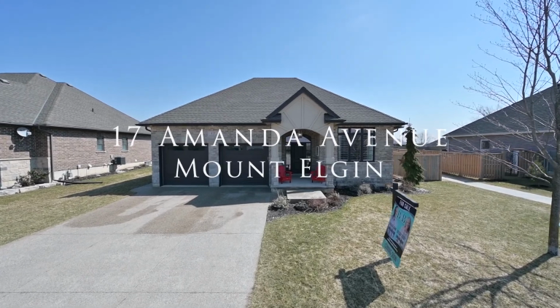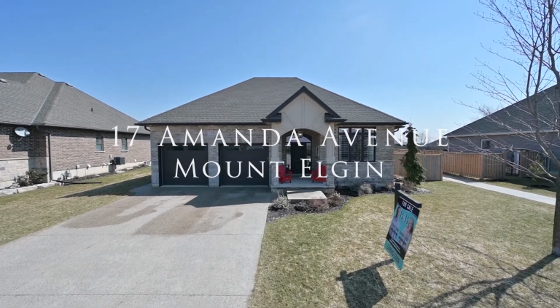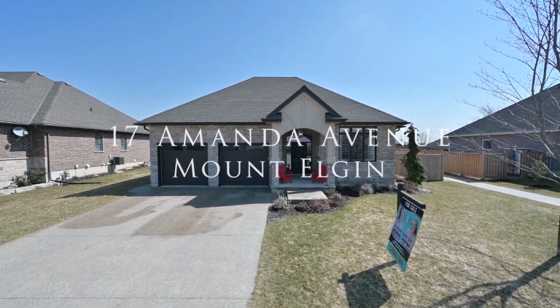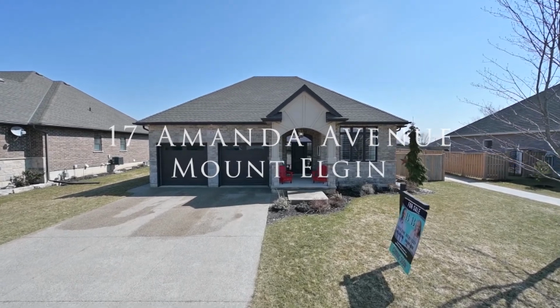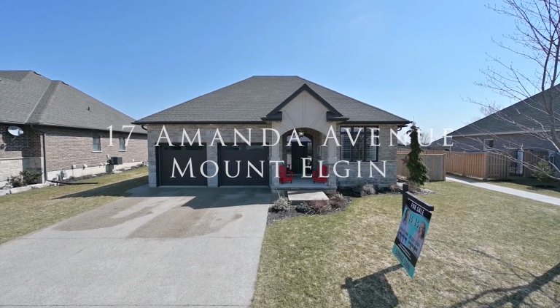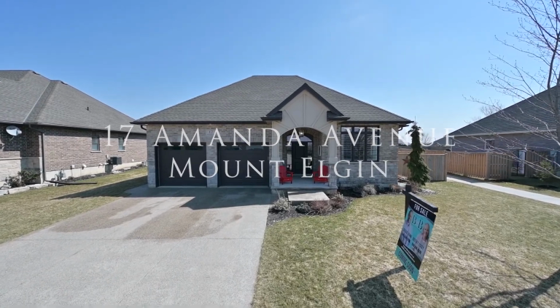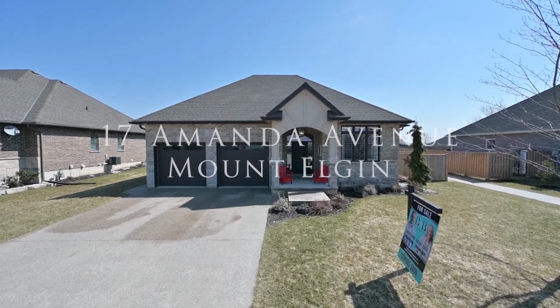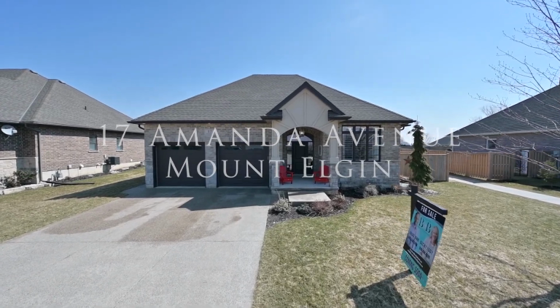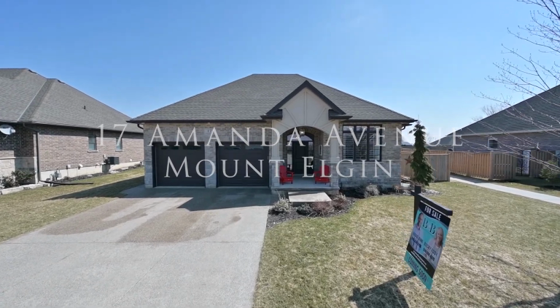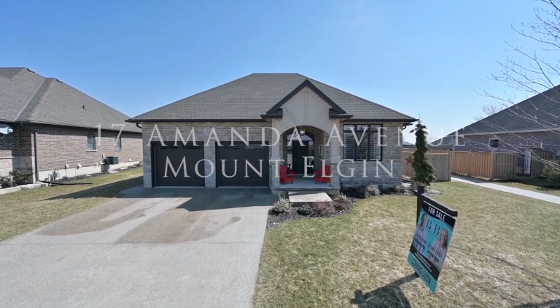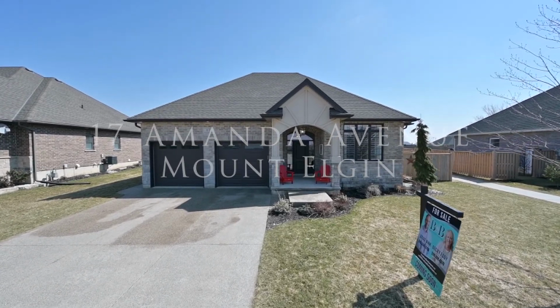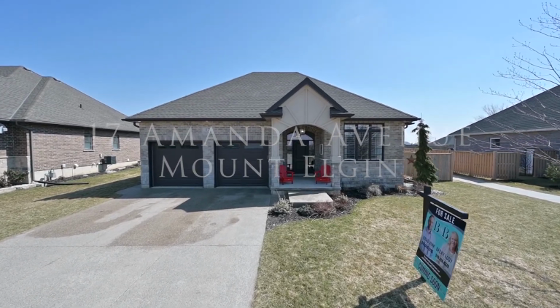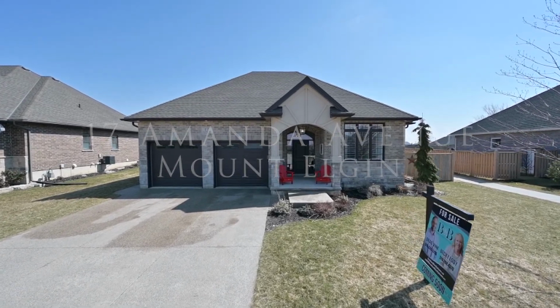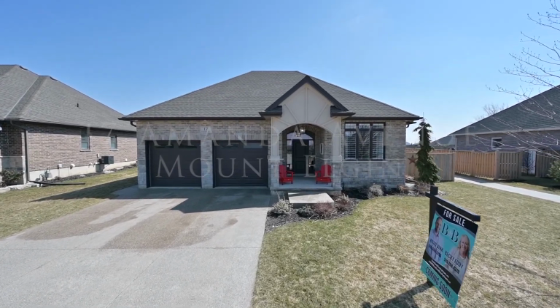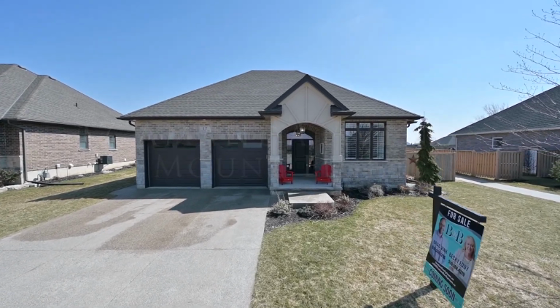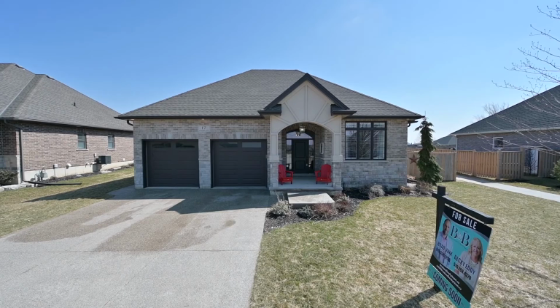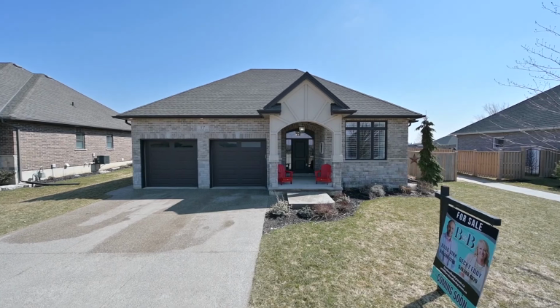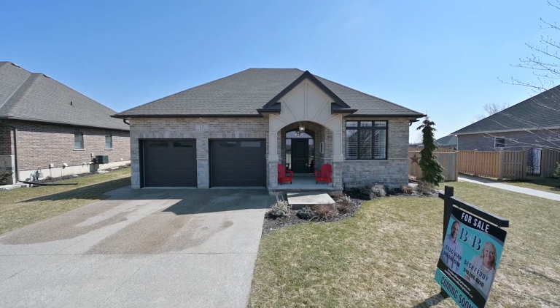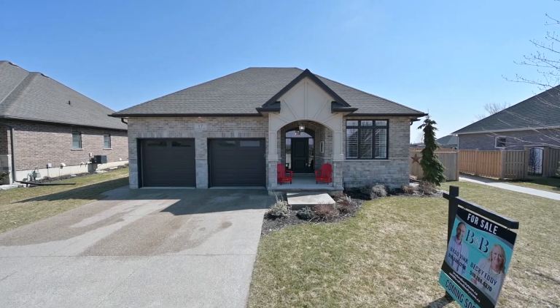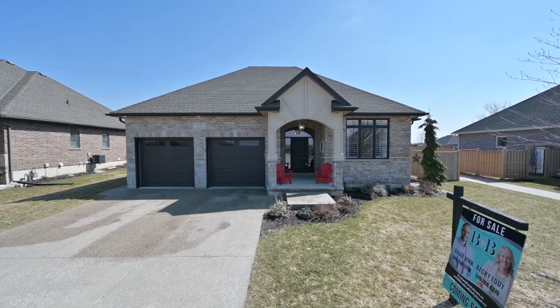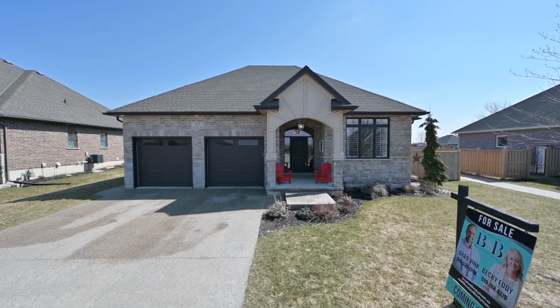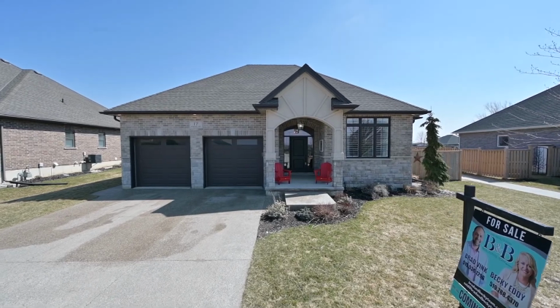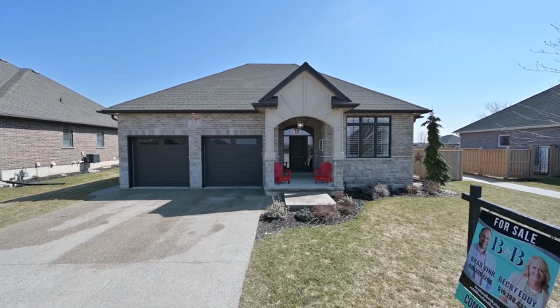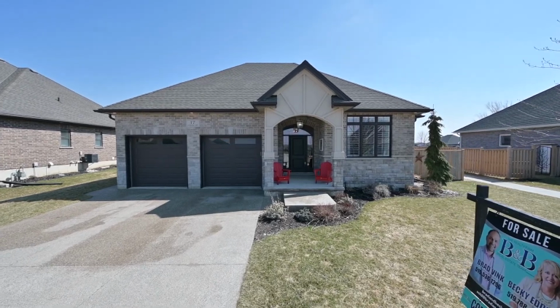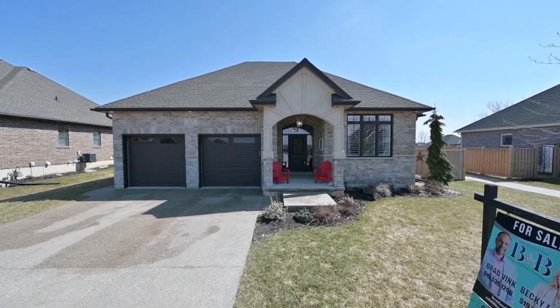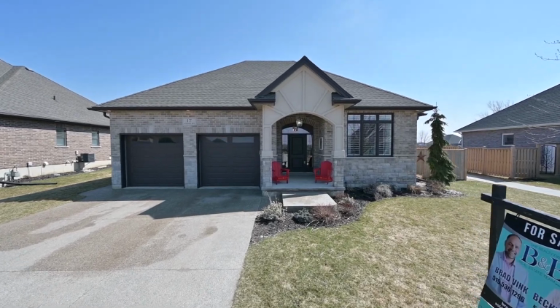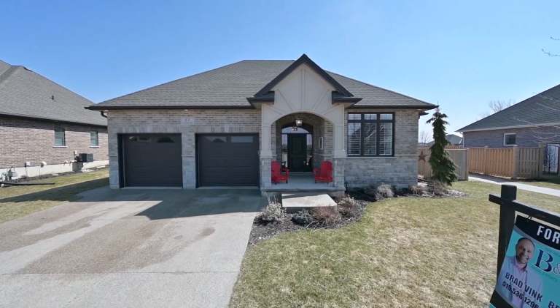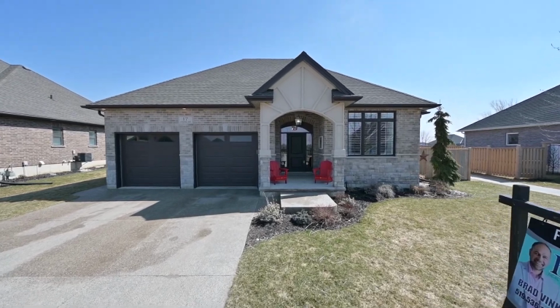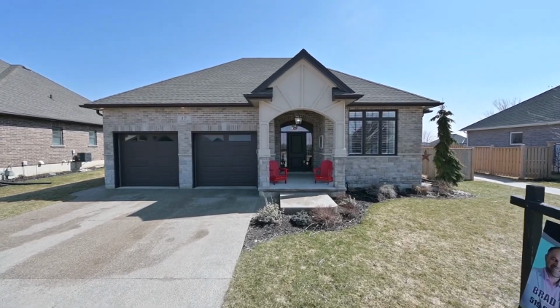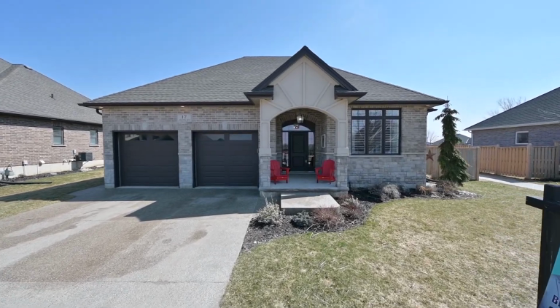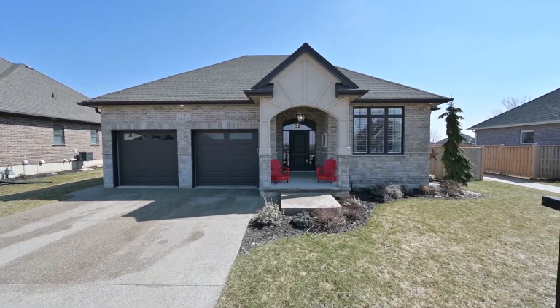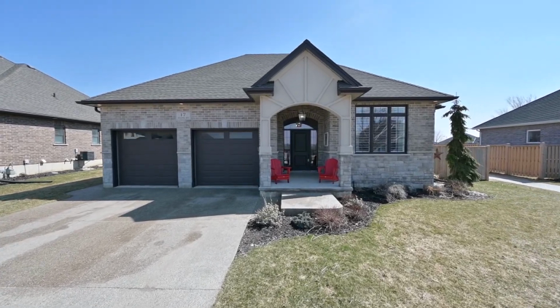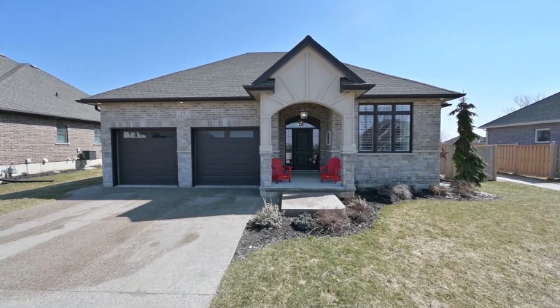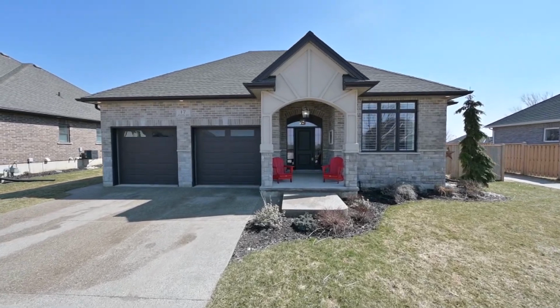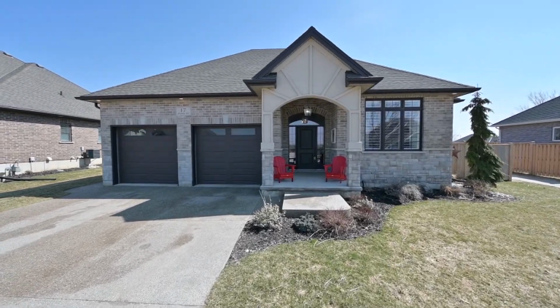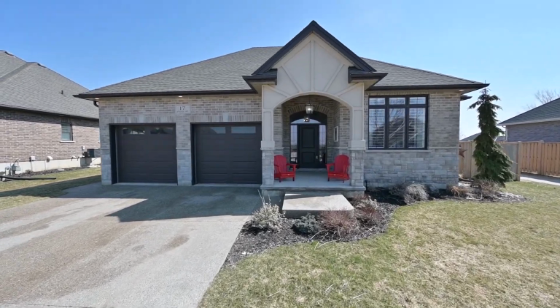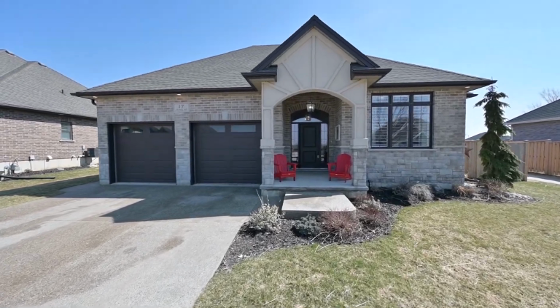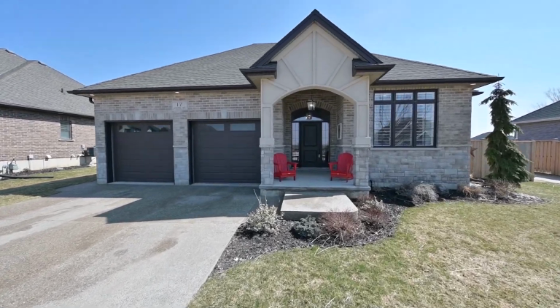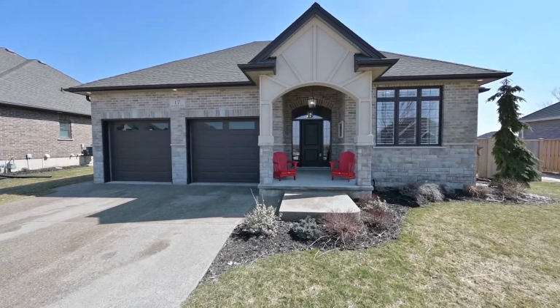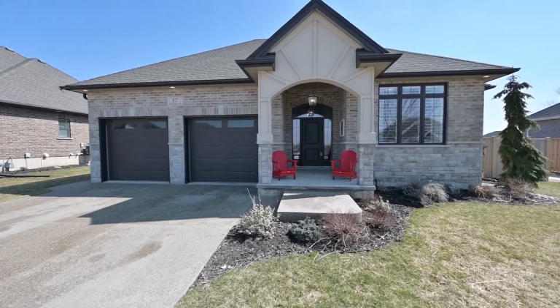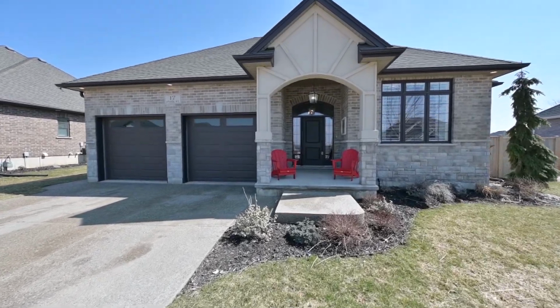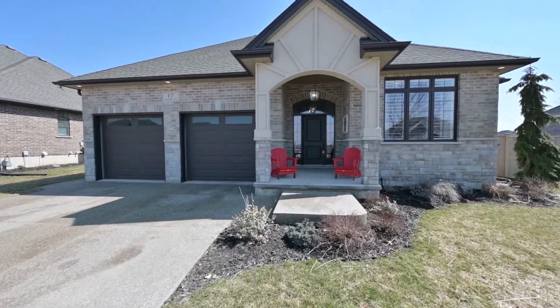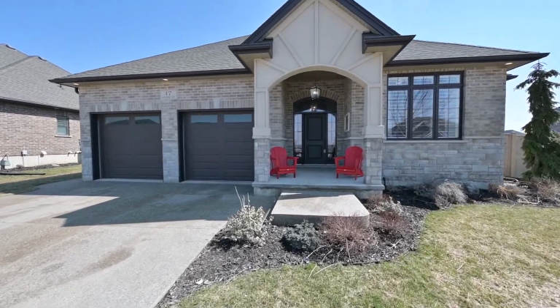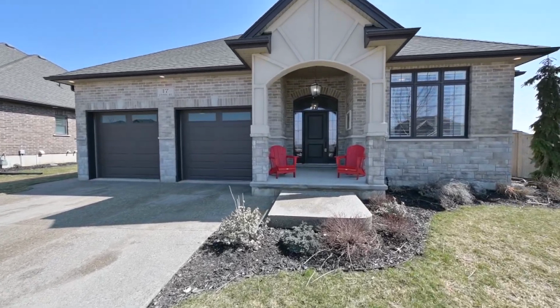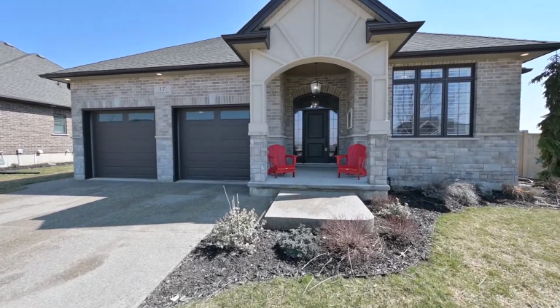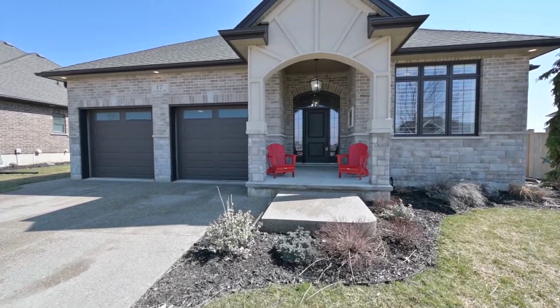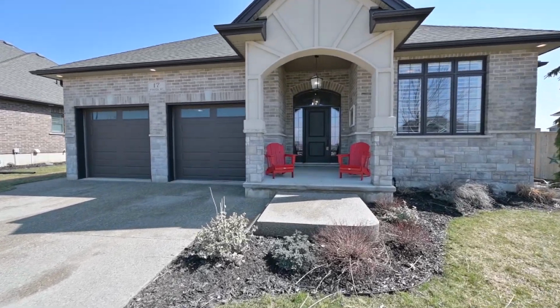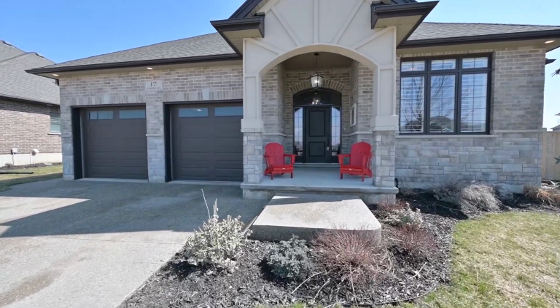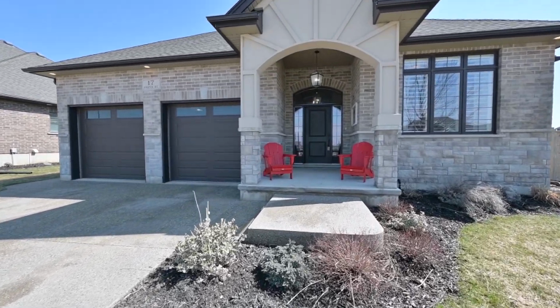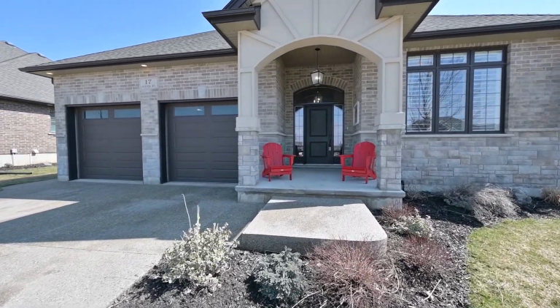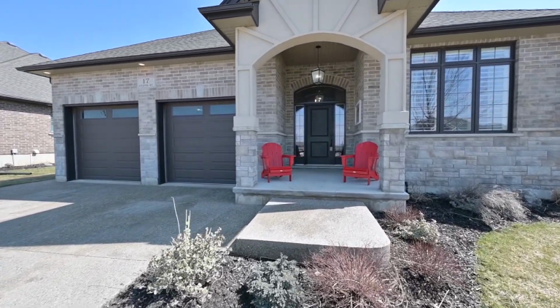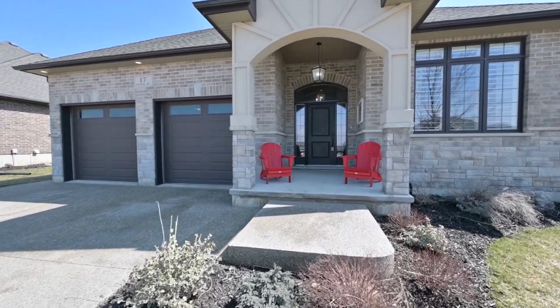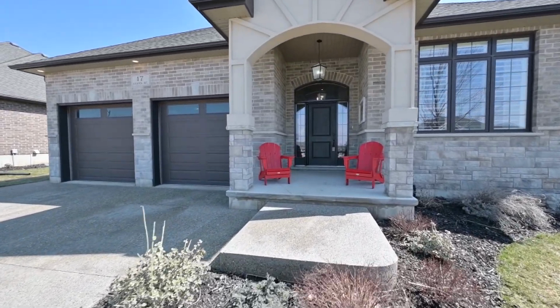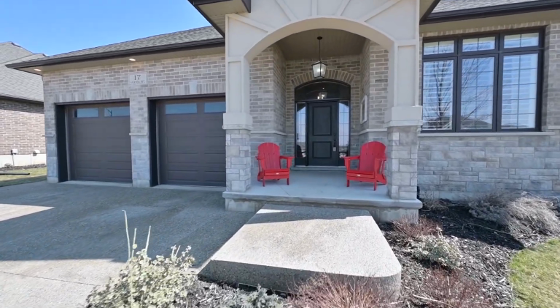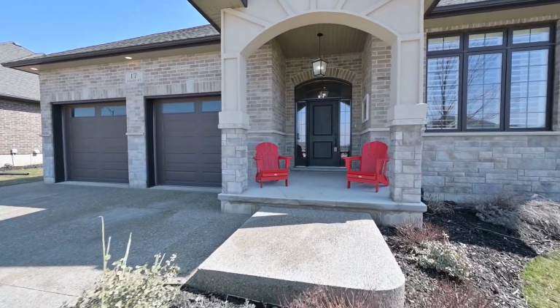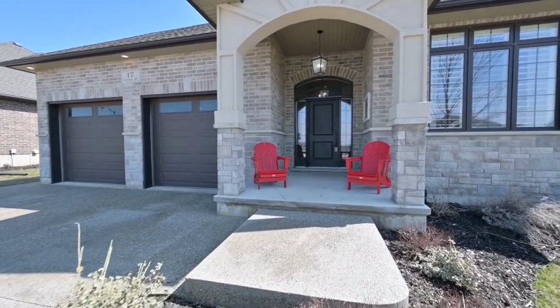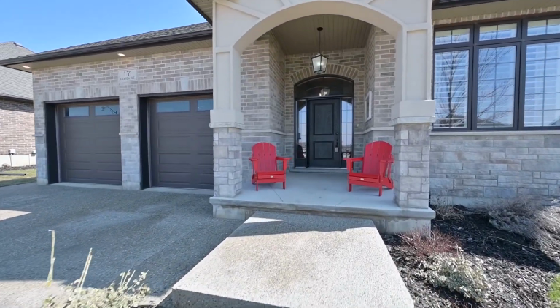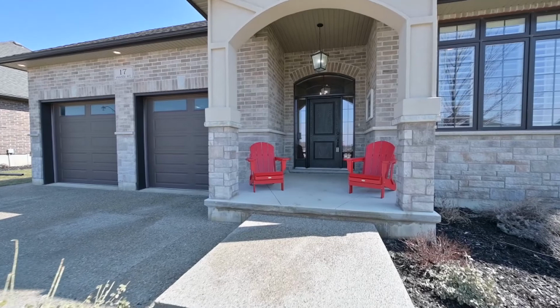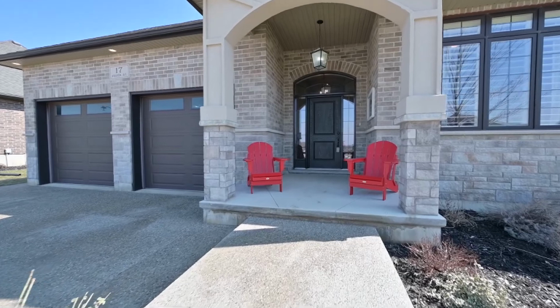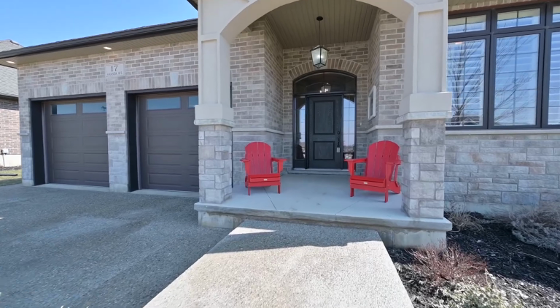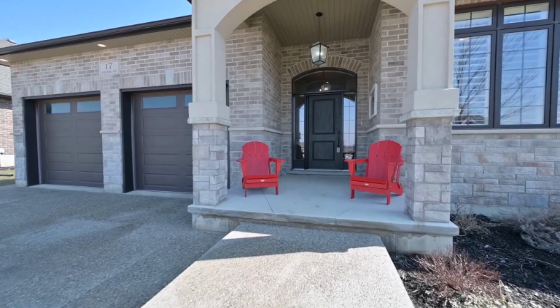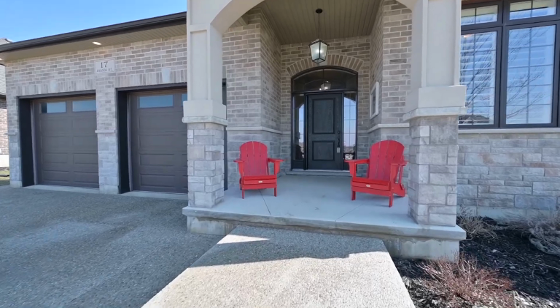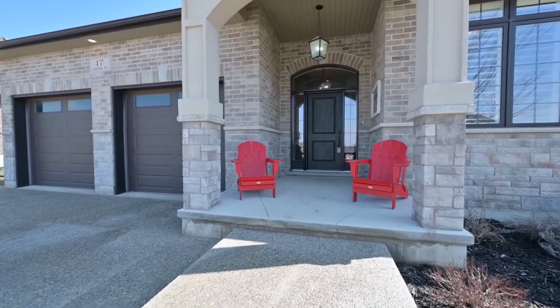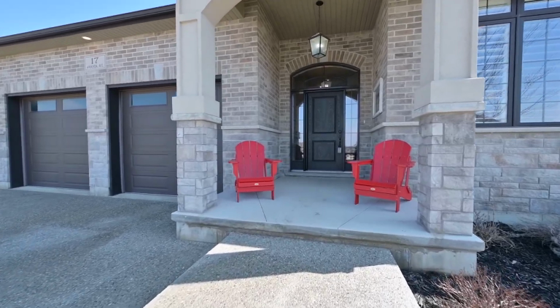Ready now at this distinctive neighborhood is number 17 Amanda Avenue. It's a bungalow on a country-sized lot.